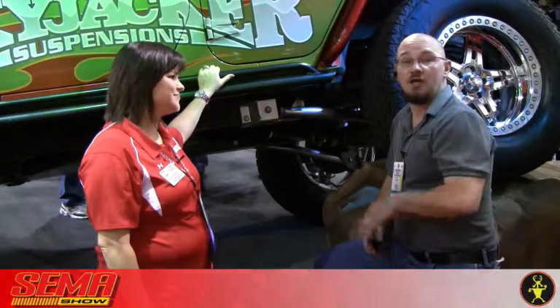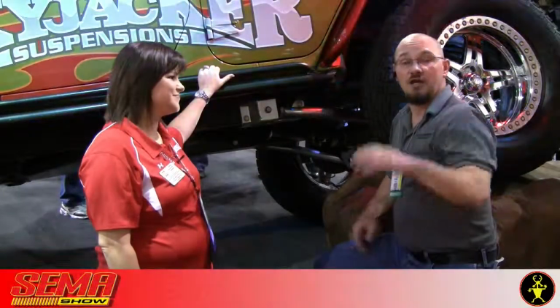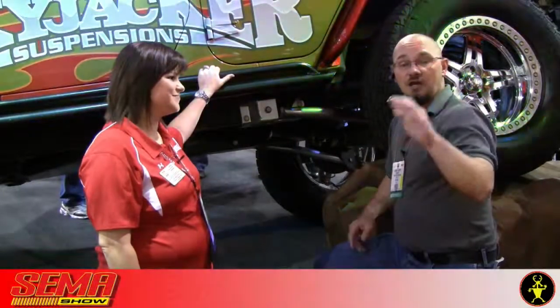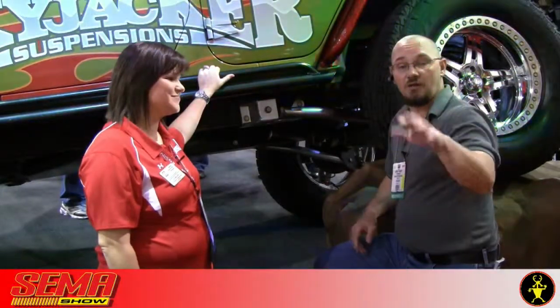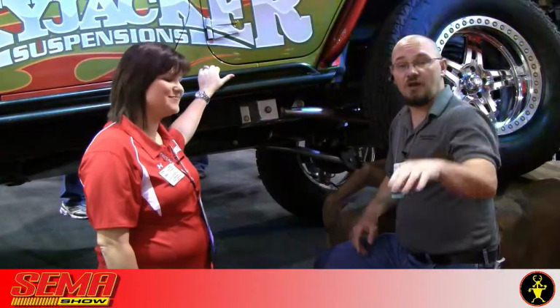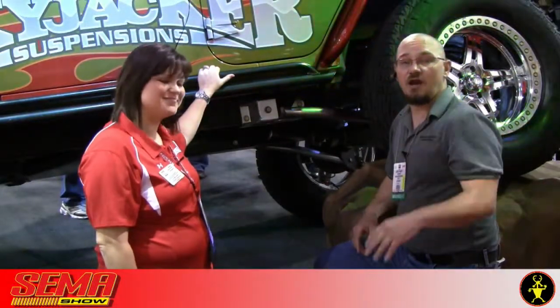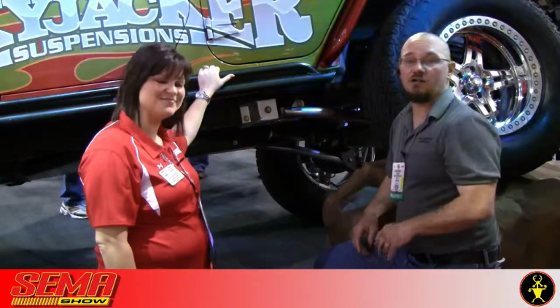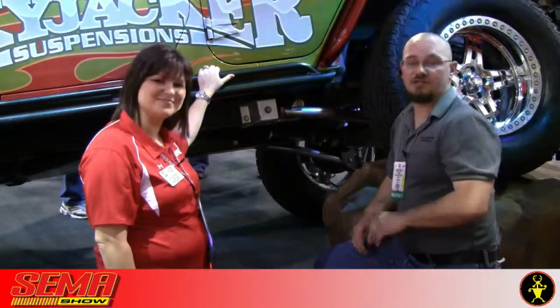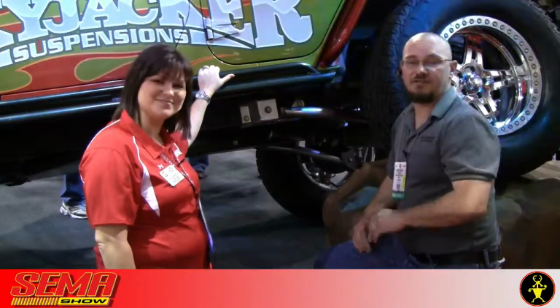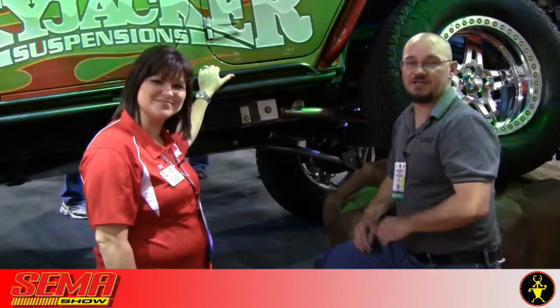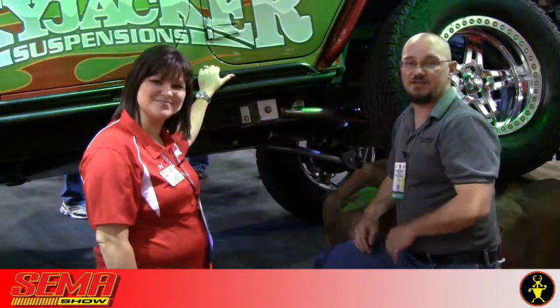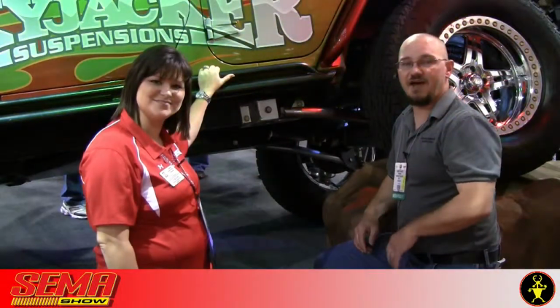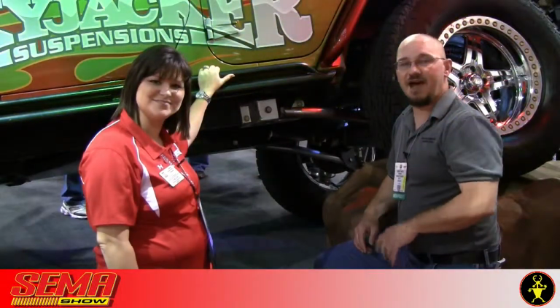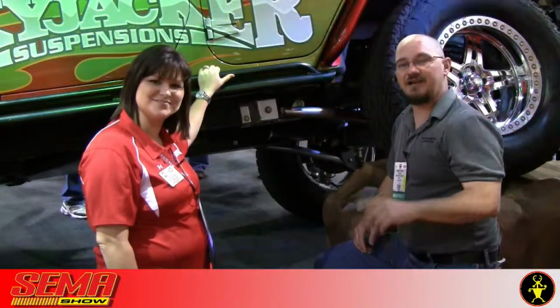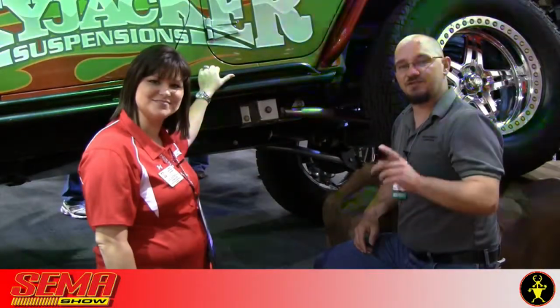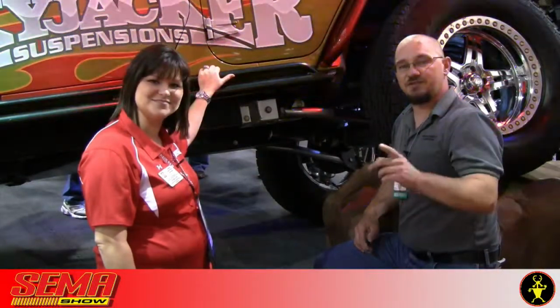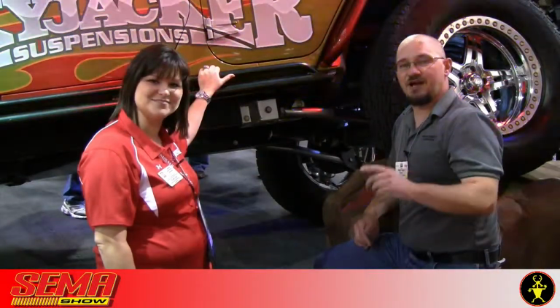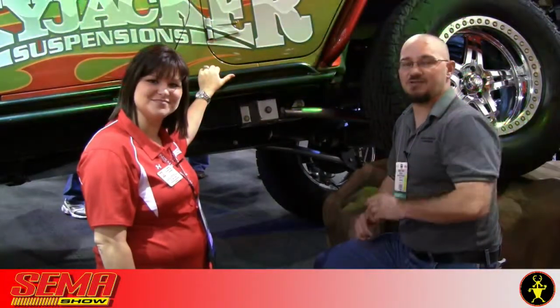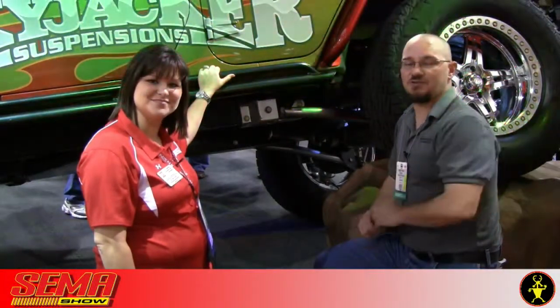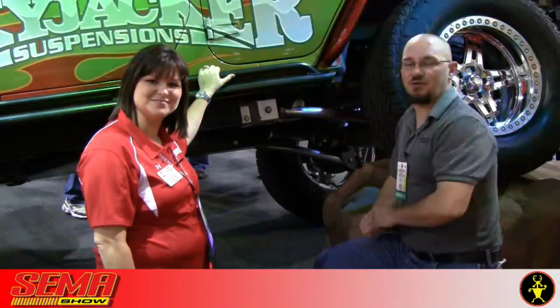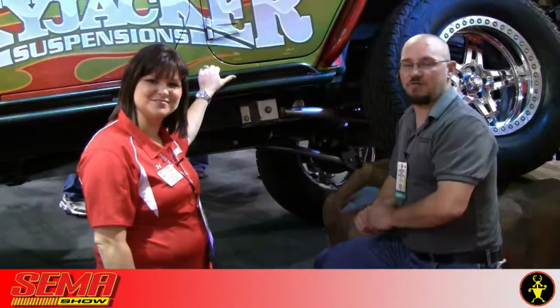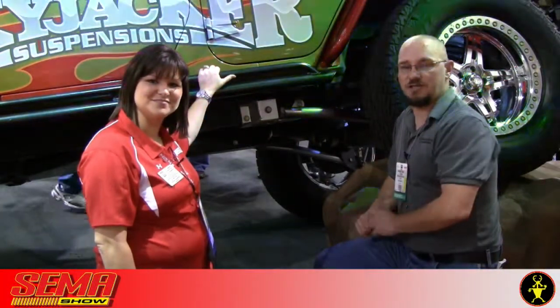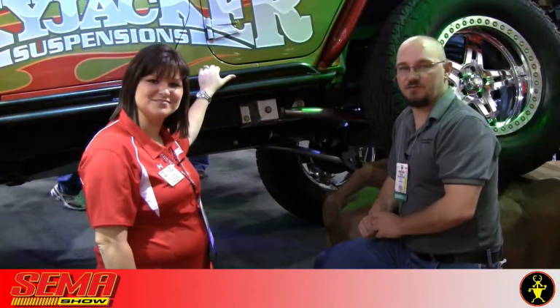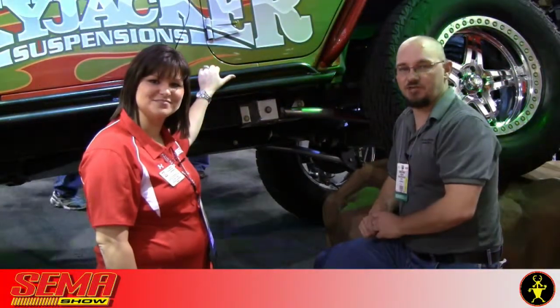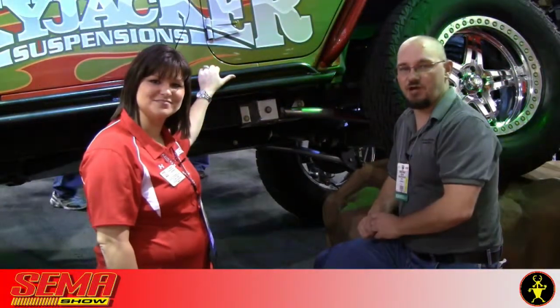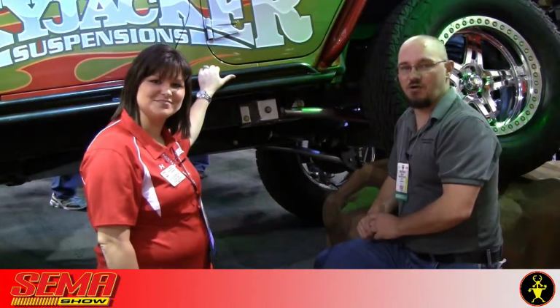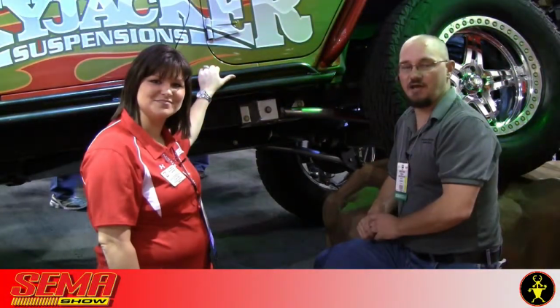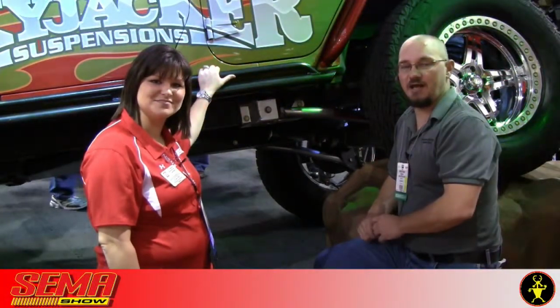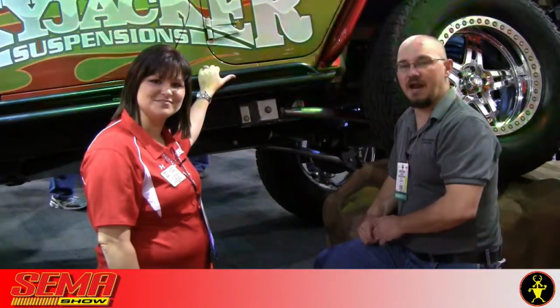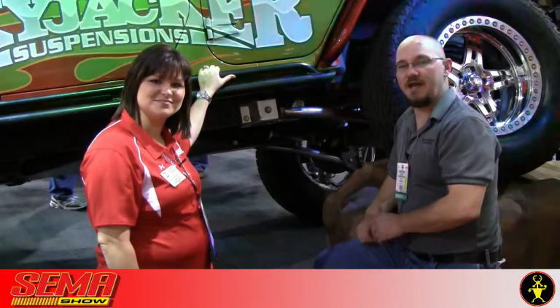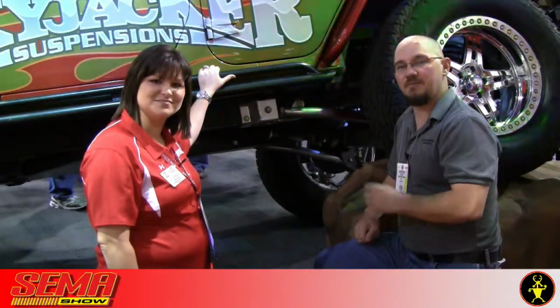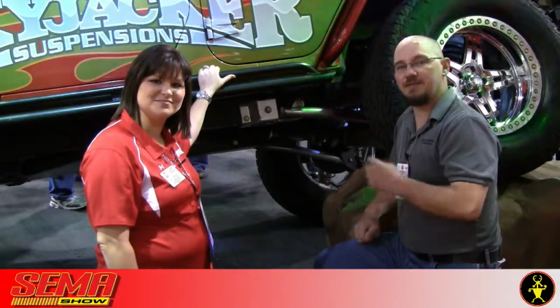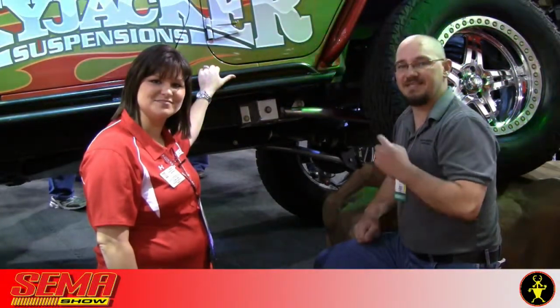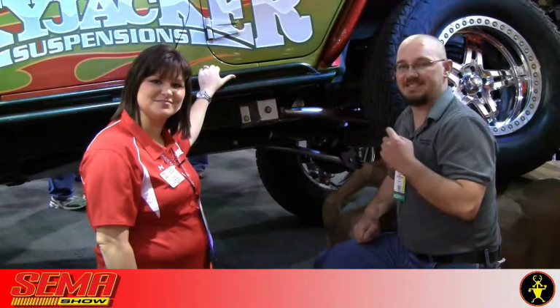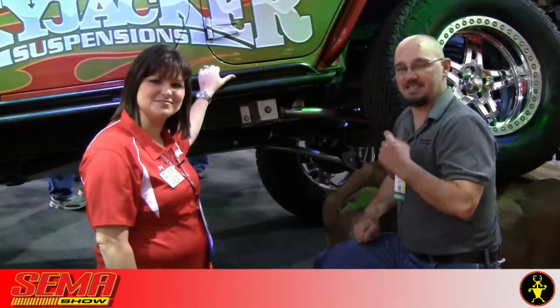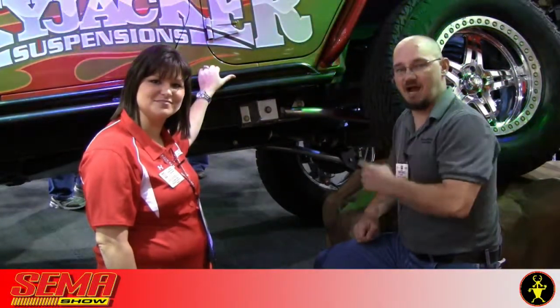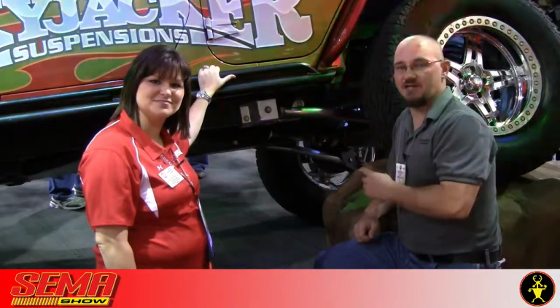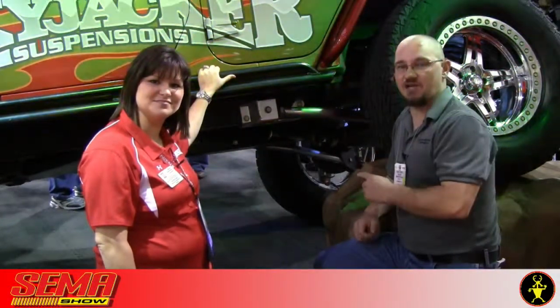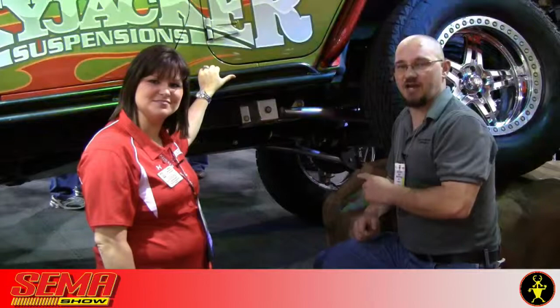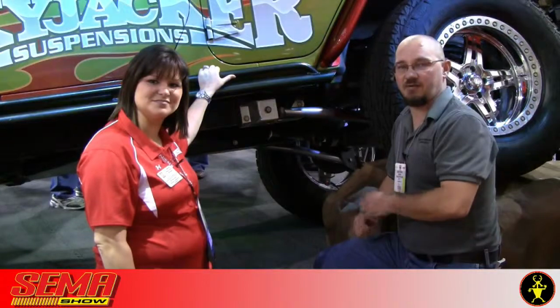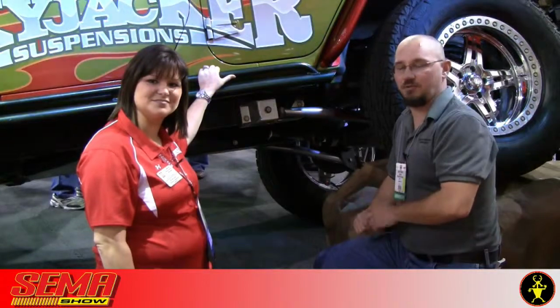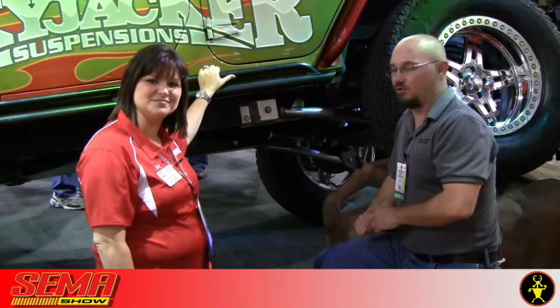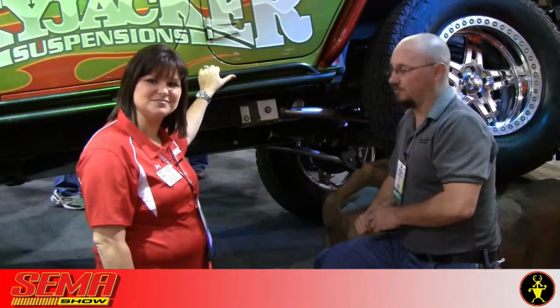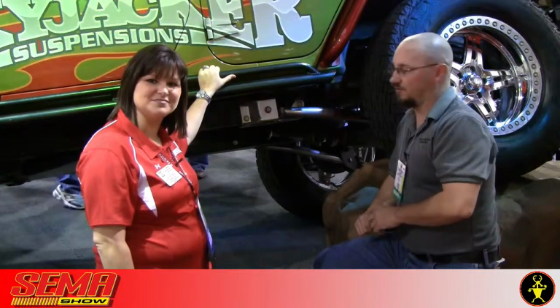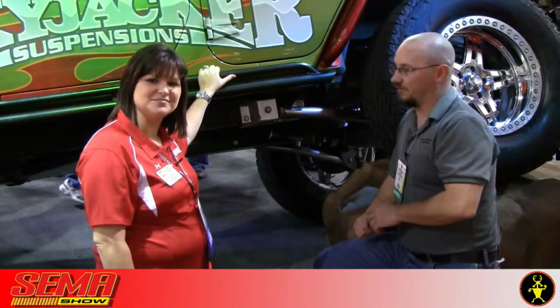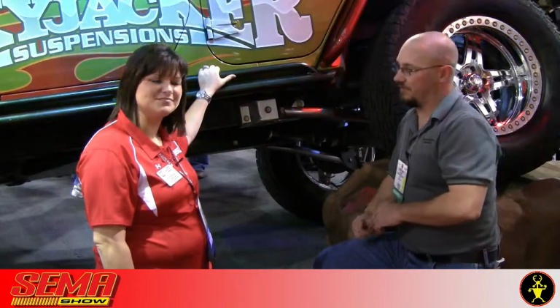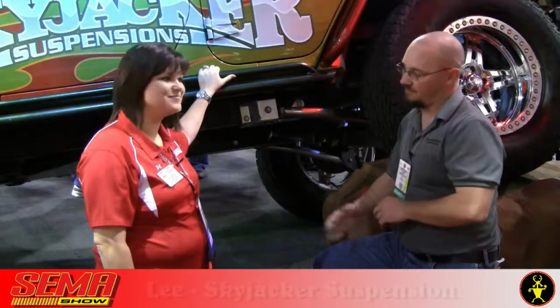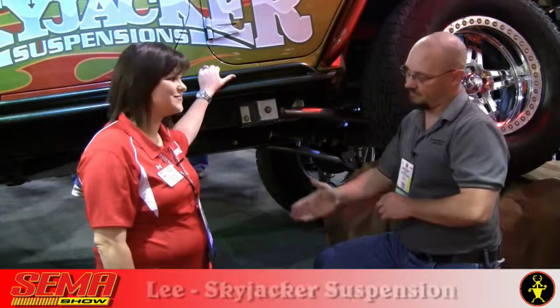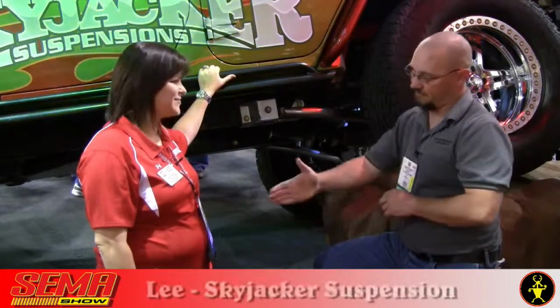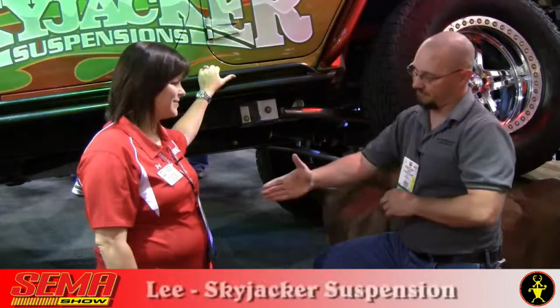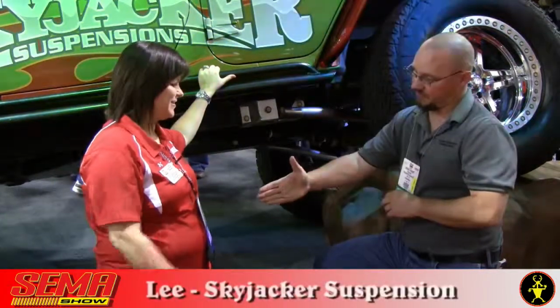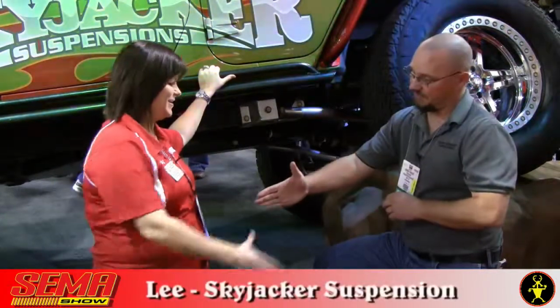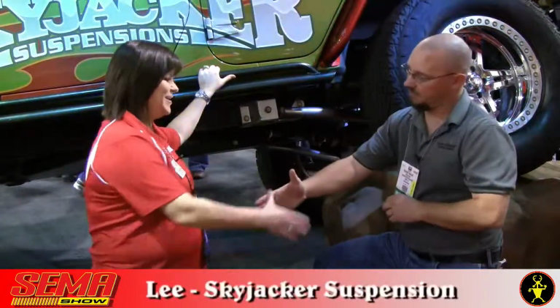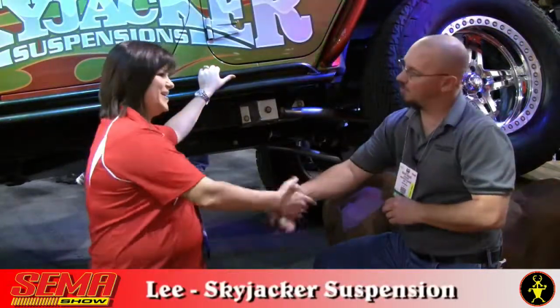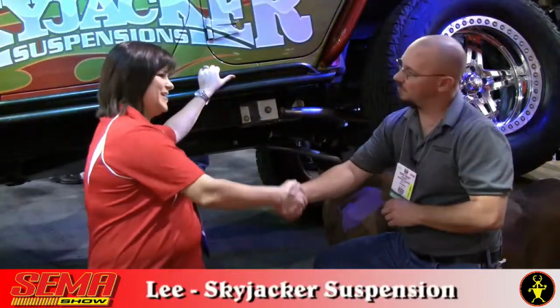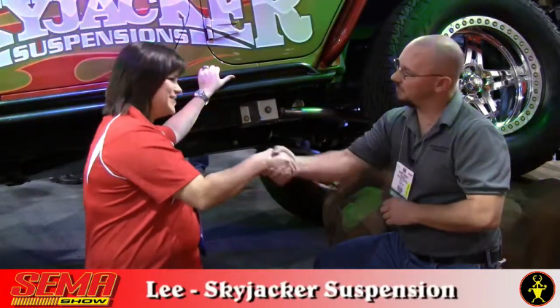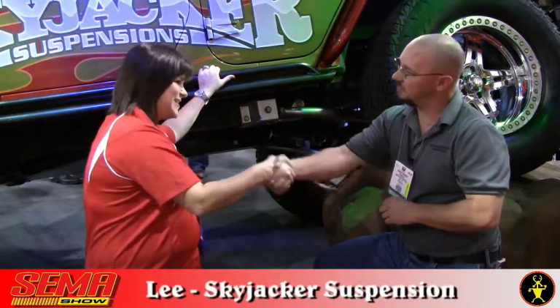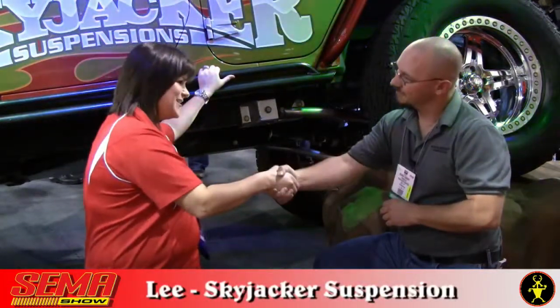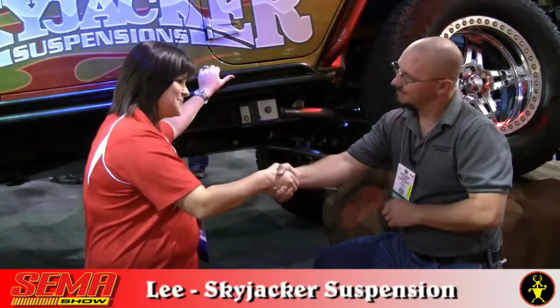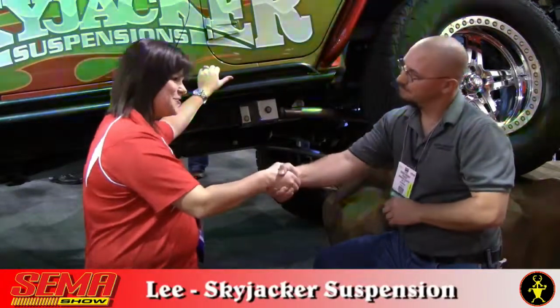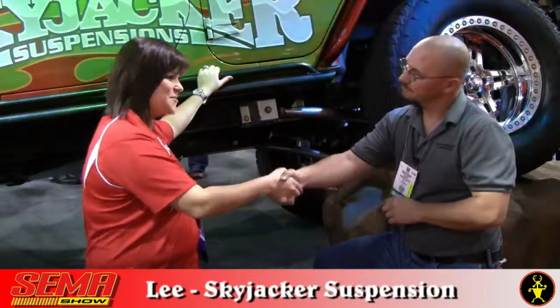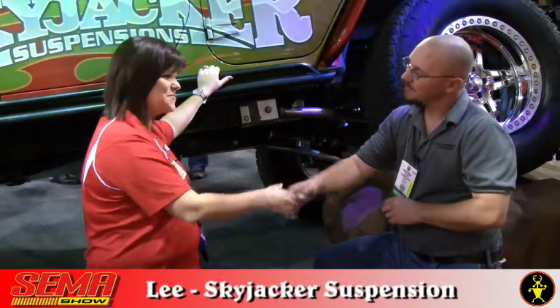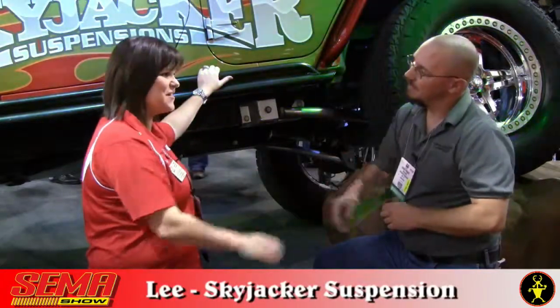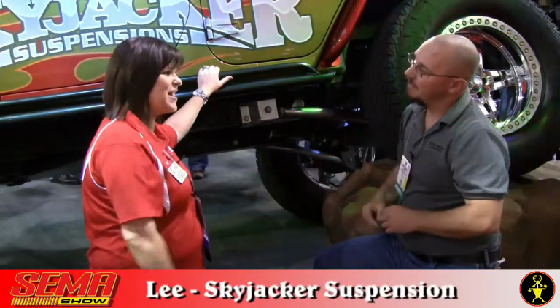Here we are at Las Vegas, Nevada, 2012 SEMA Show, and I am in the Skyjacker booth. Leigh, thank you for taking a moment. Thanks for coming by.